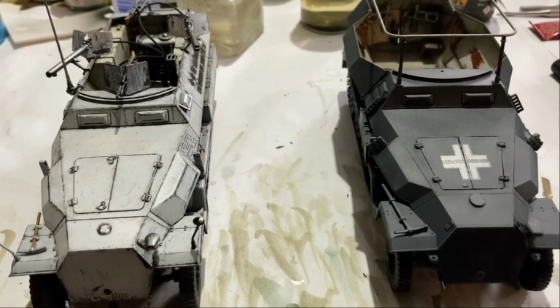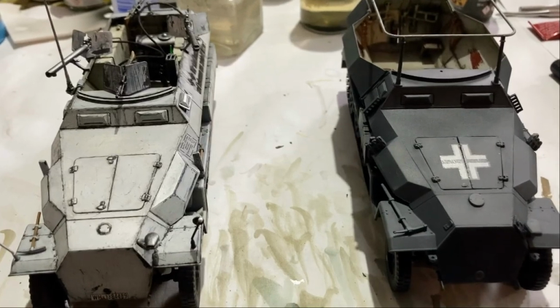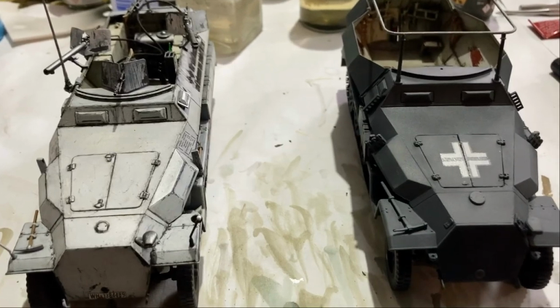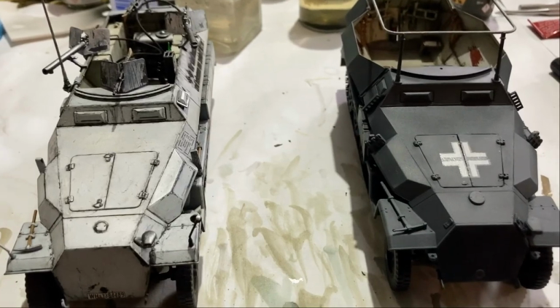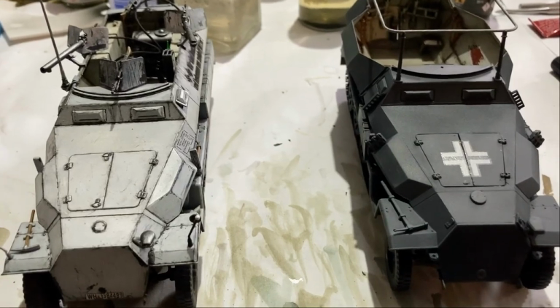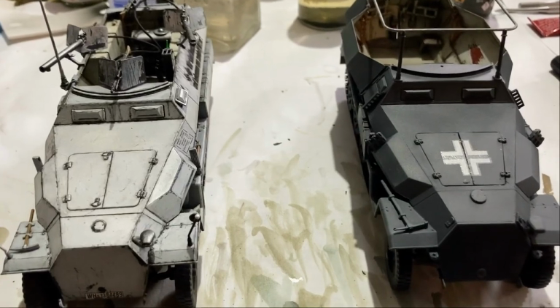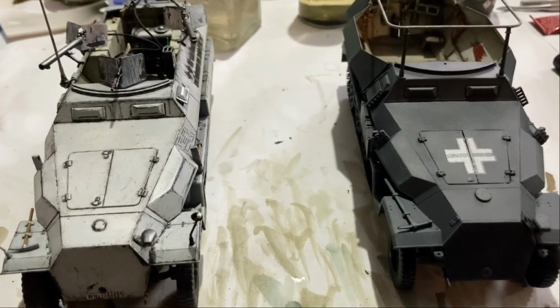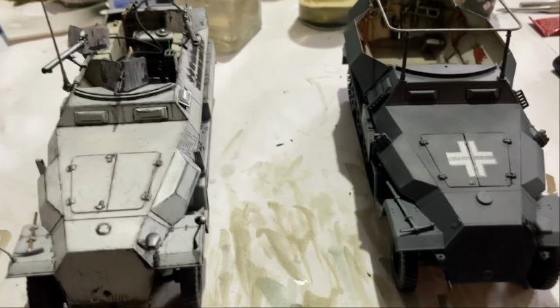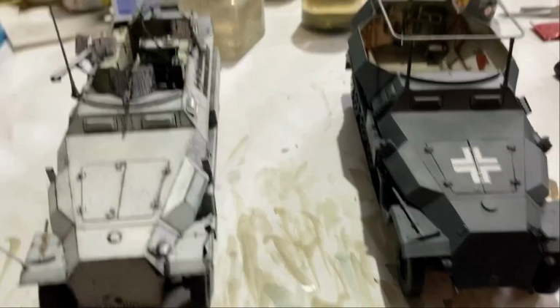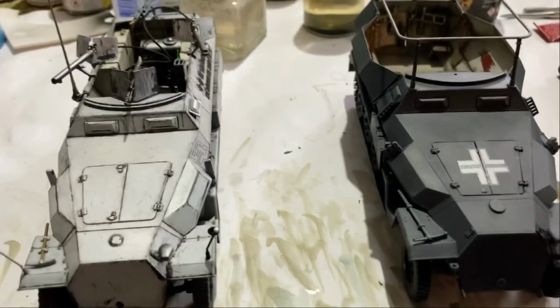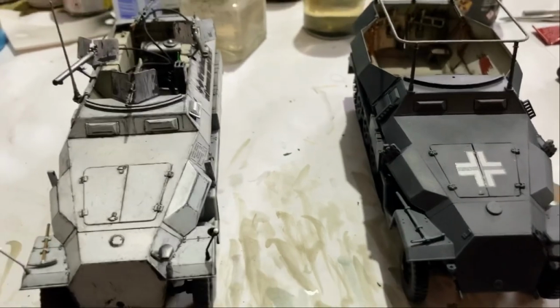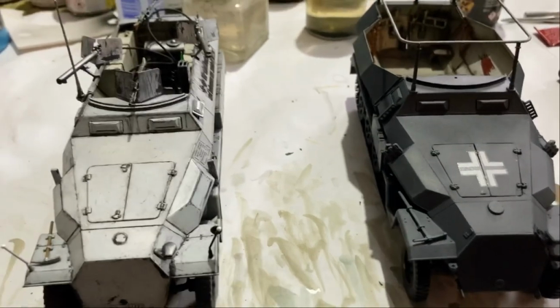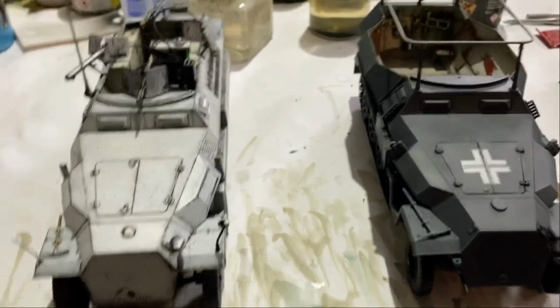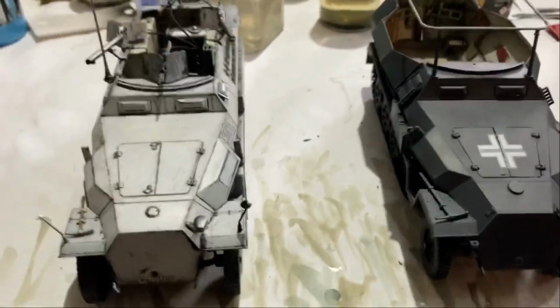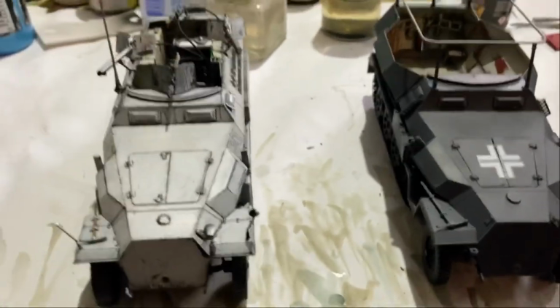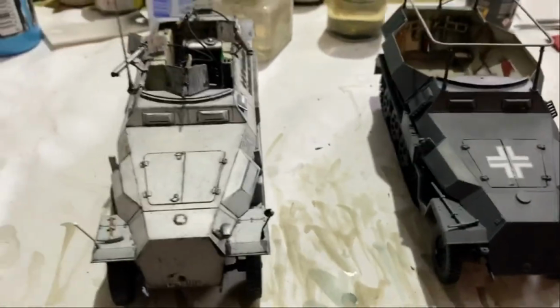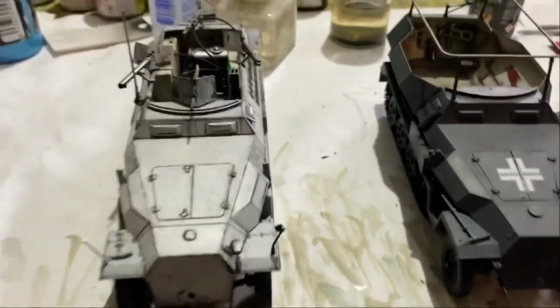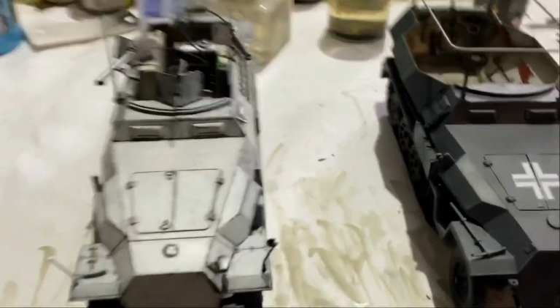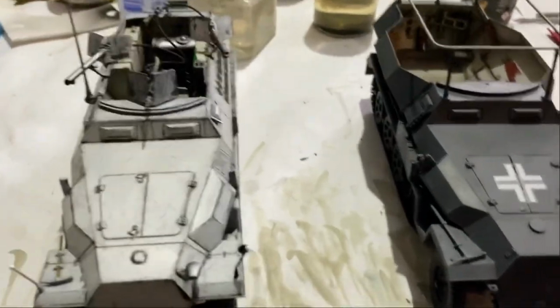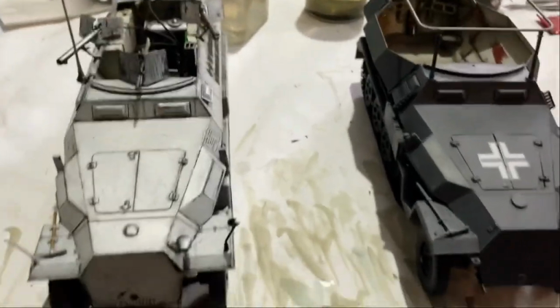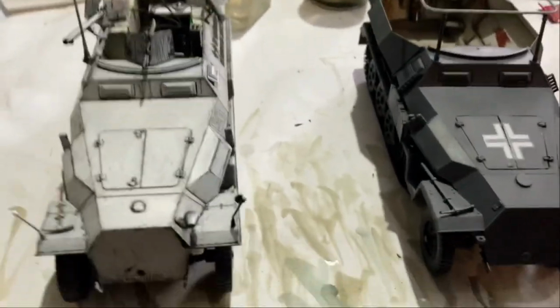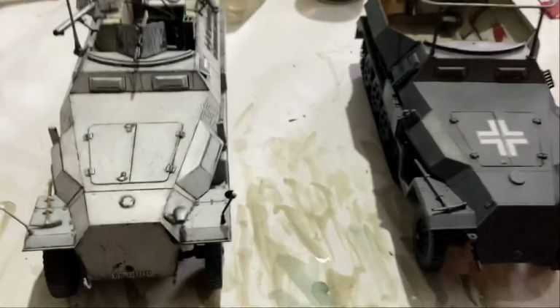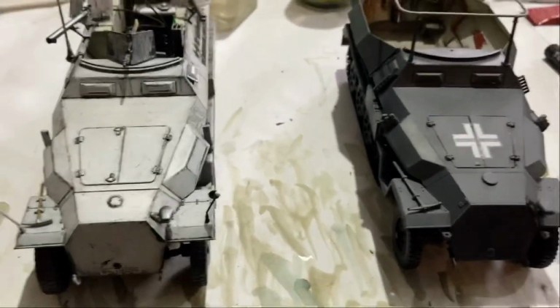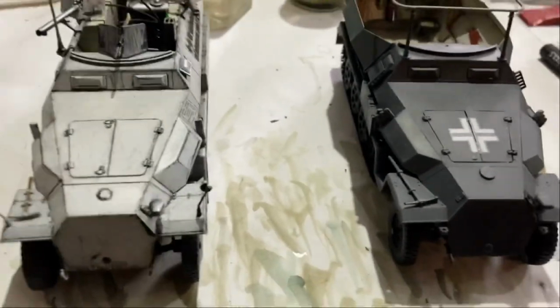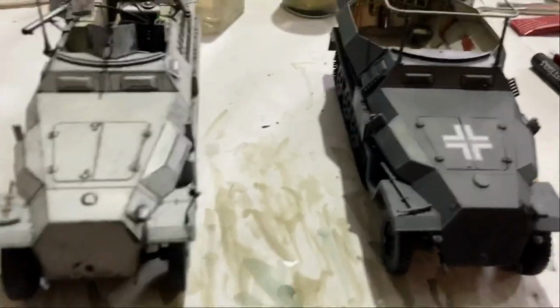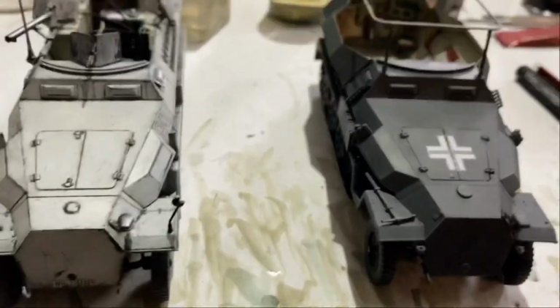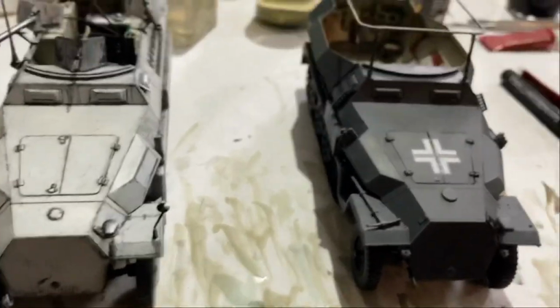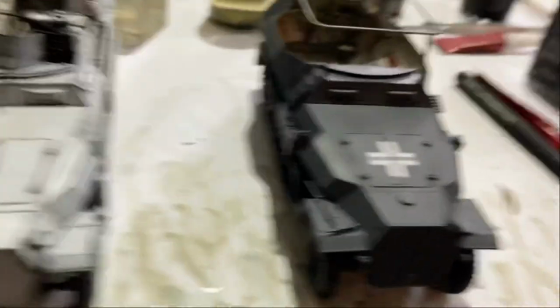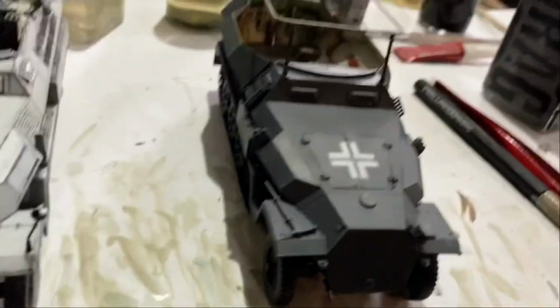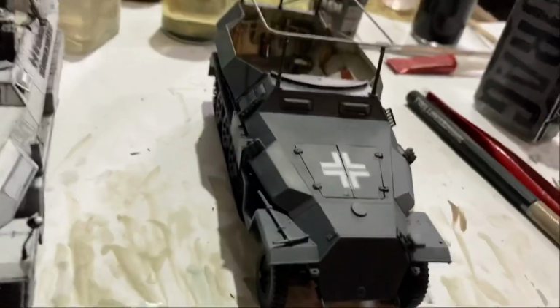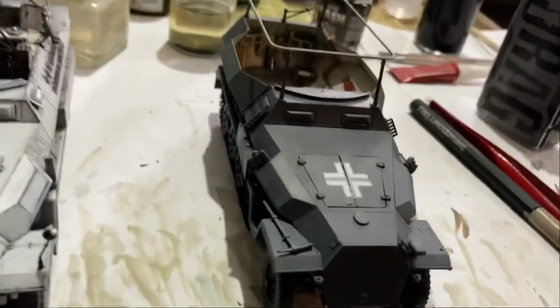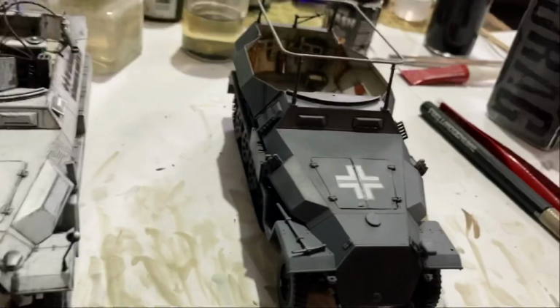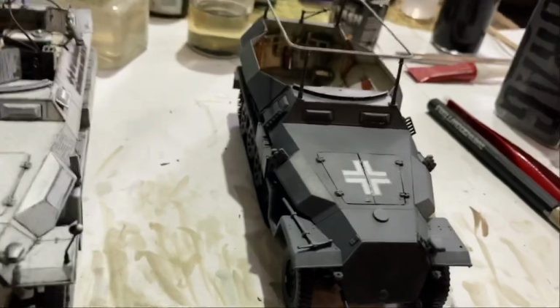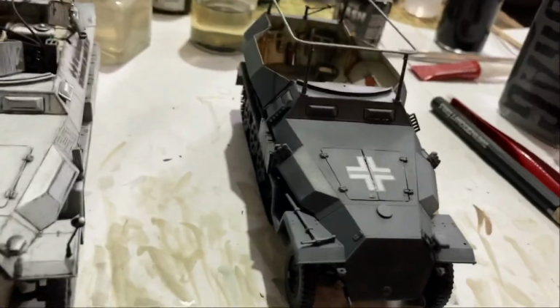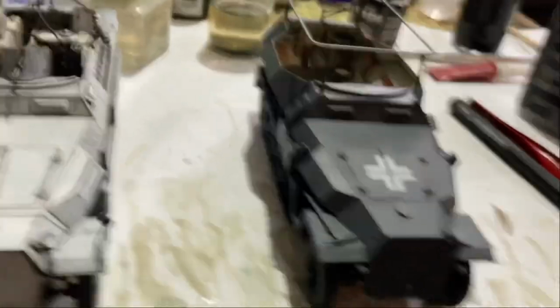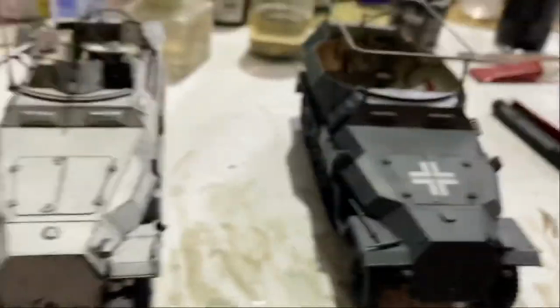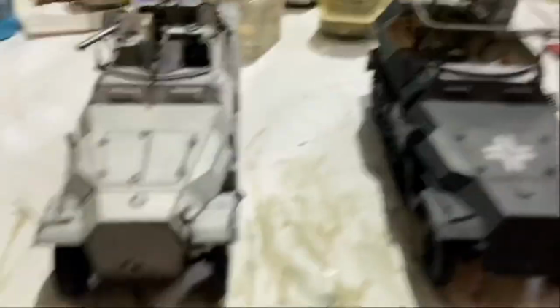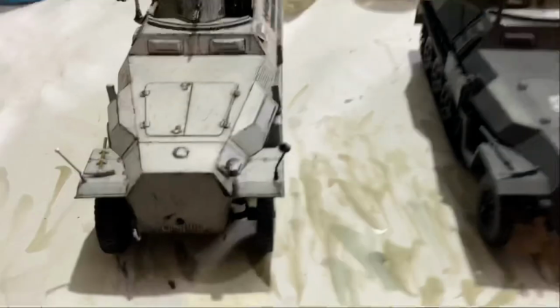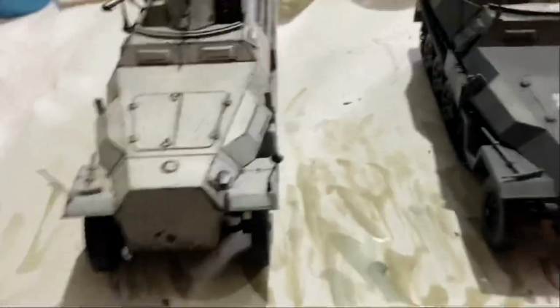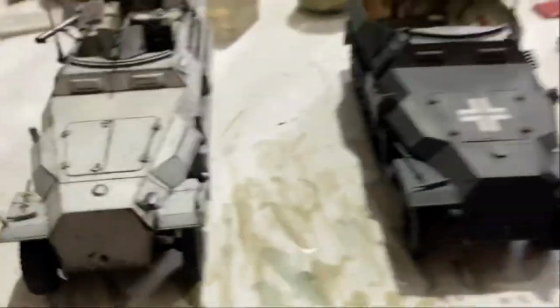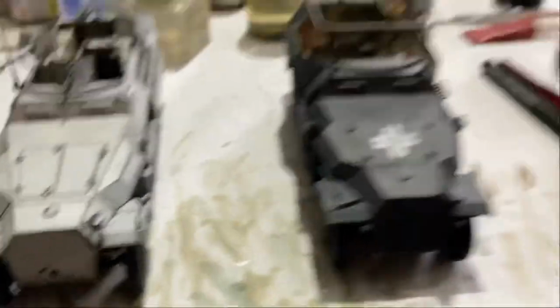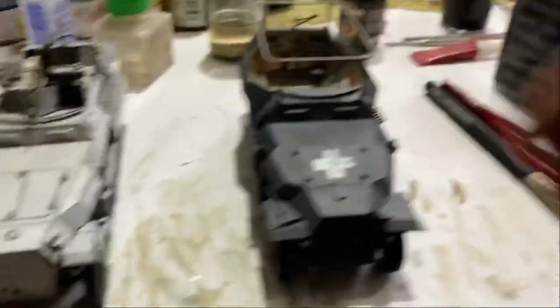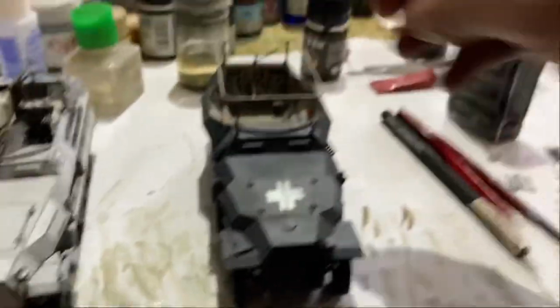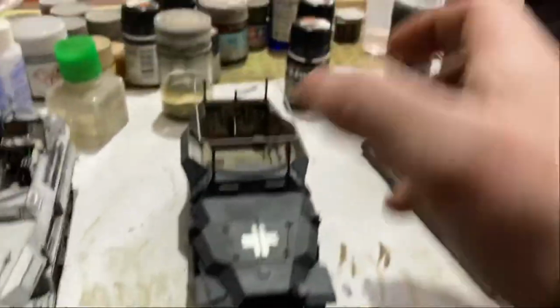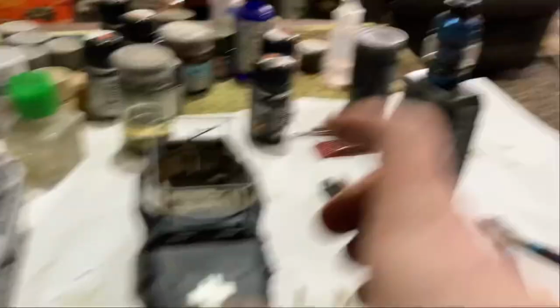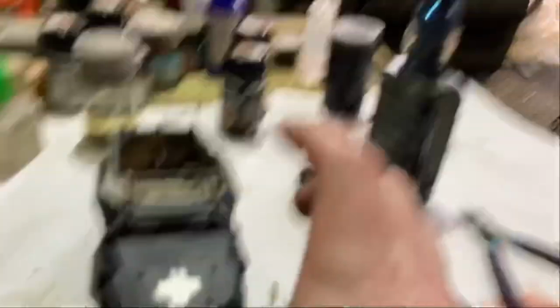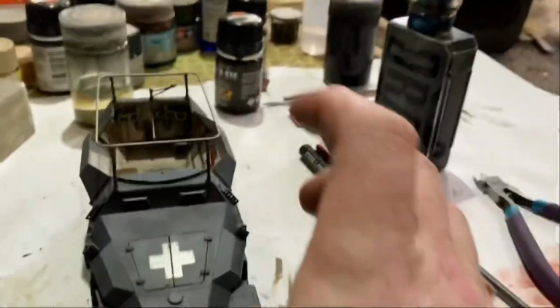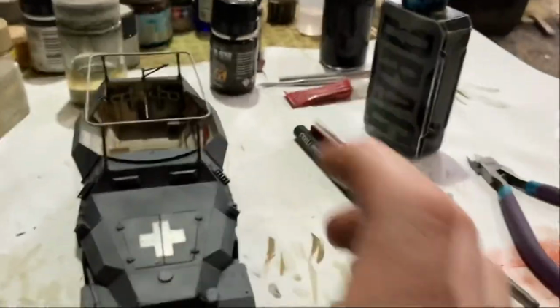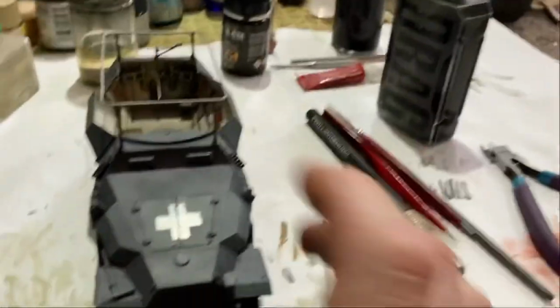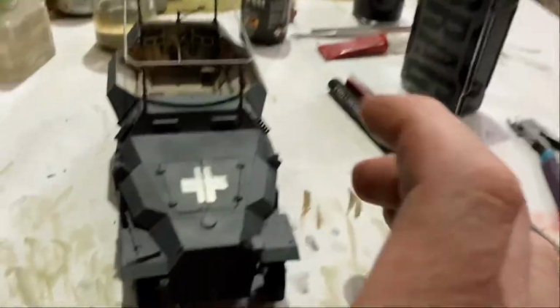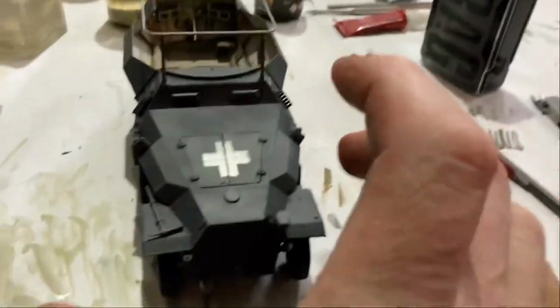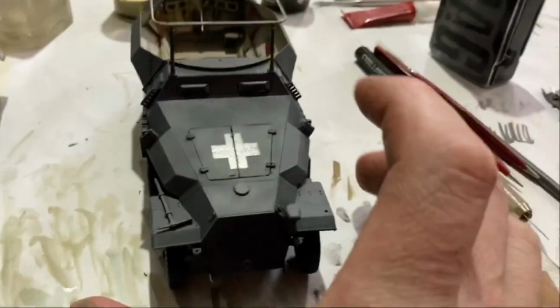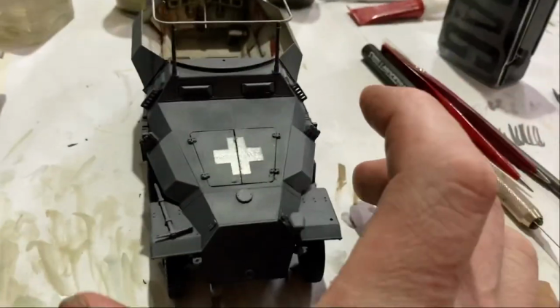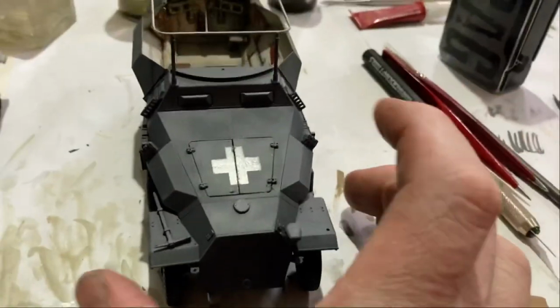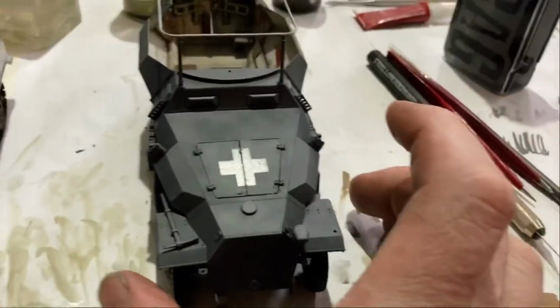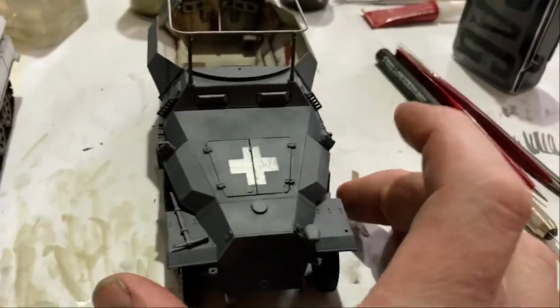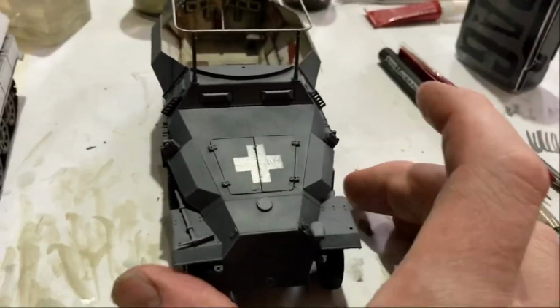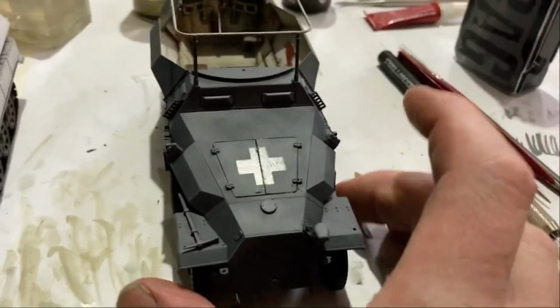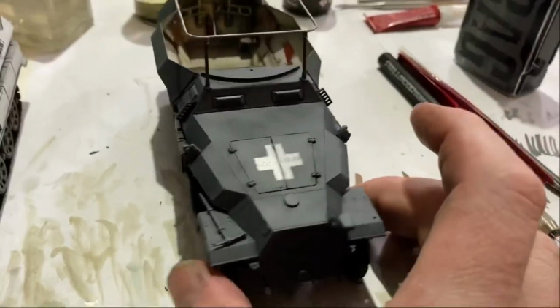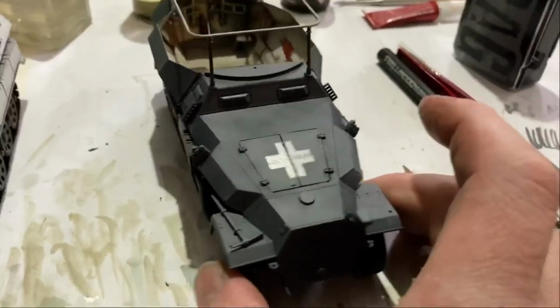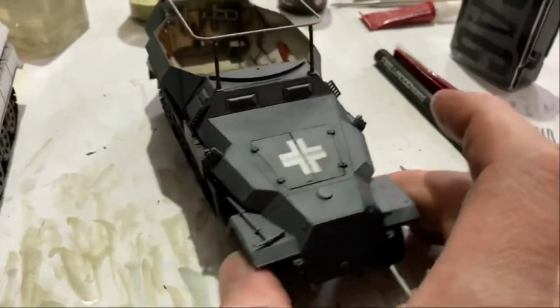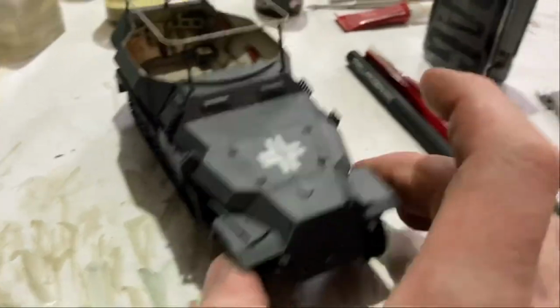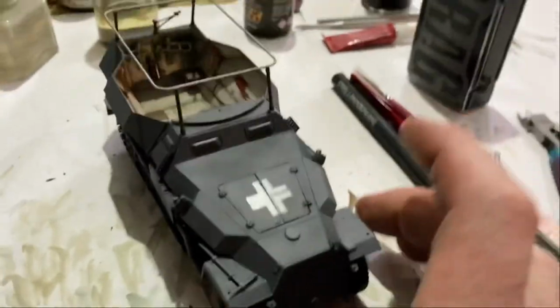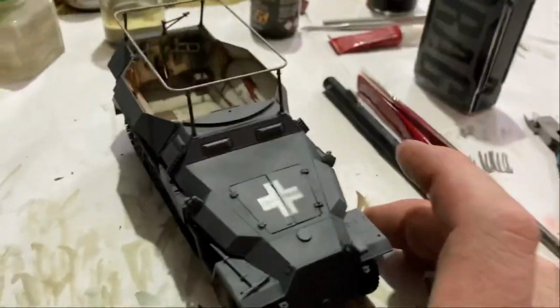Hello, good afternoon my friends, how are you today? So I'll give you a bit of a look at my half-tracks. First of all we'll look at the AFV Club one.